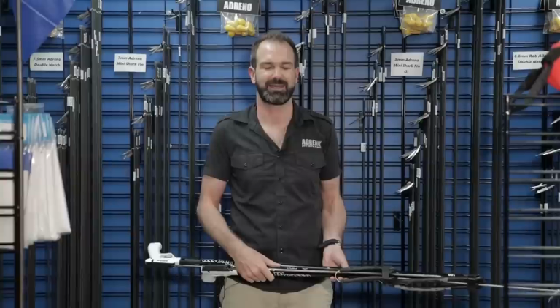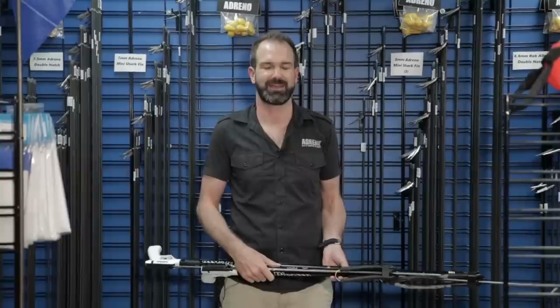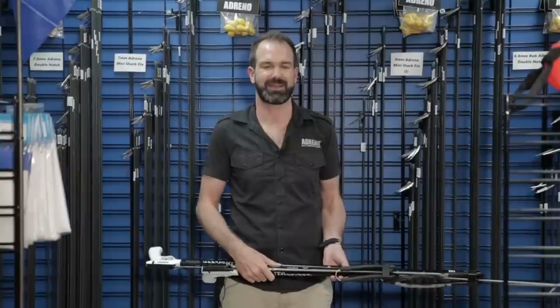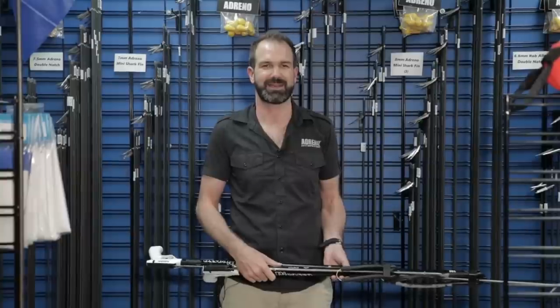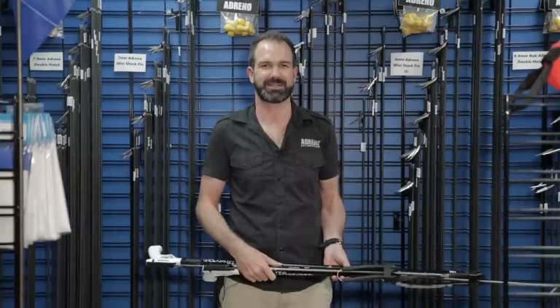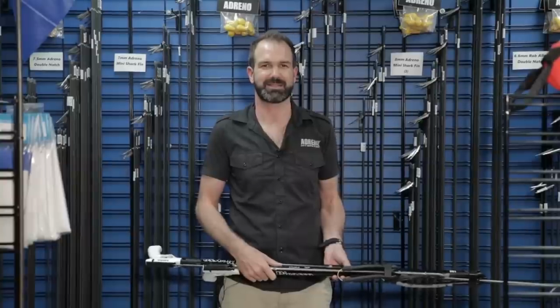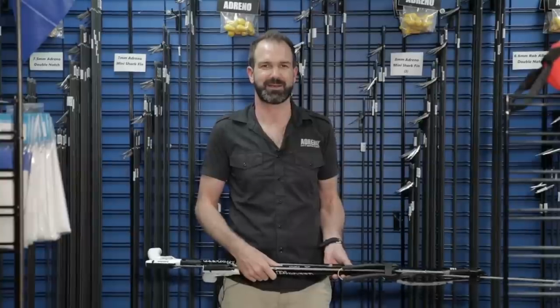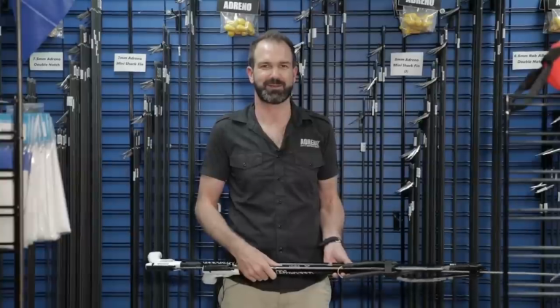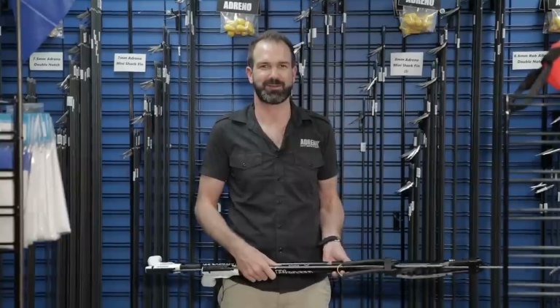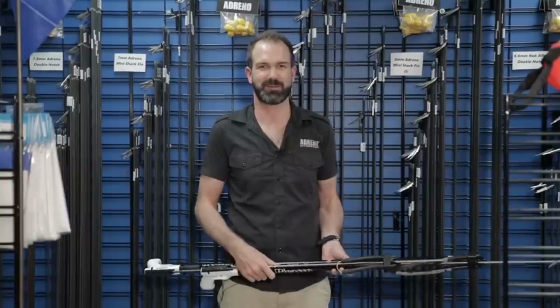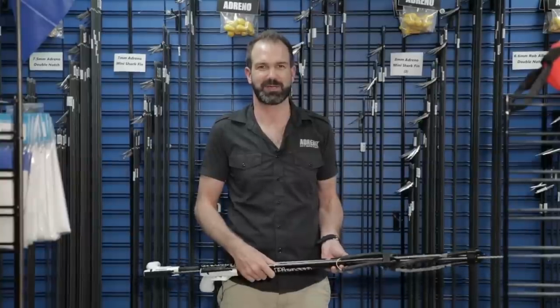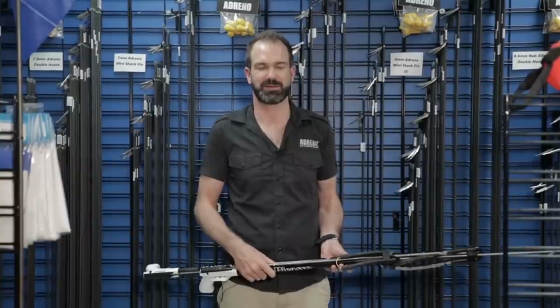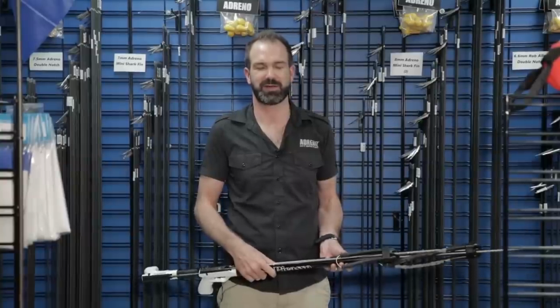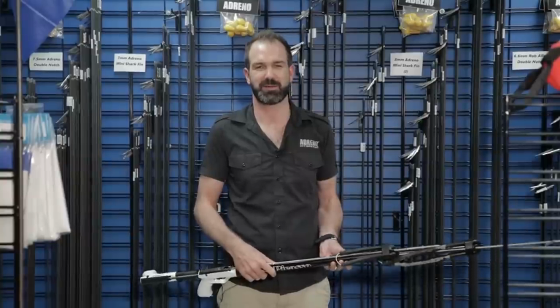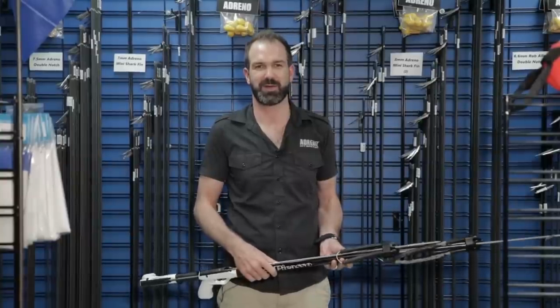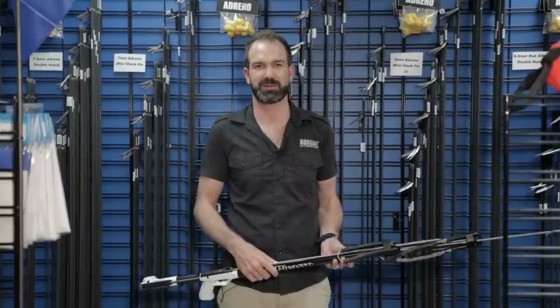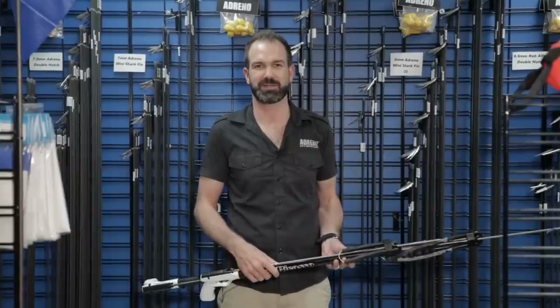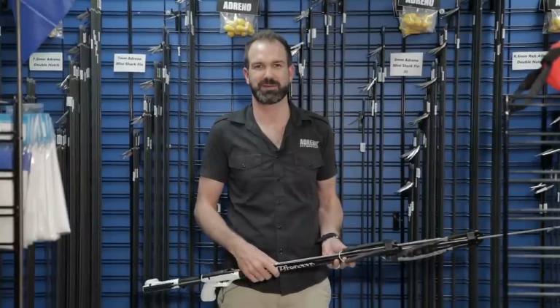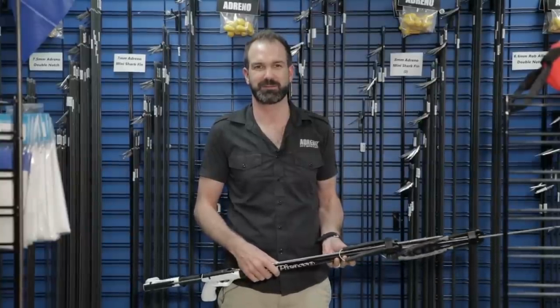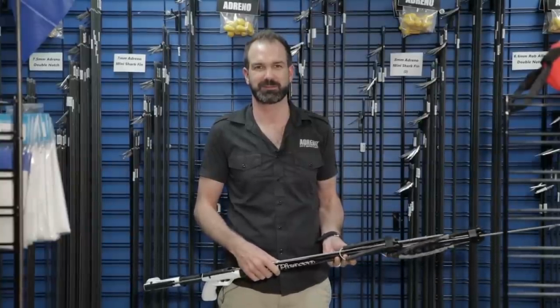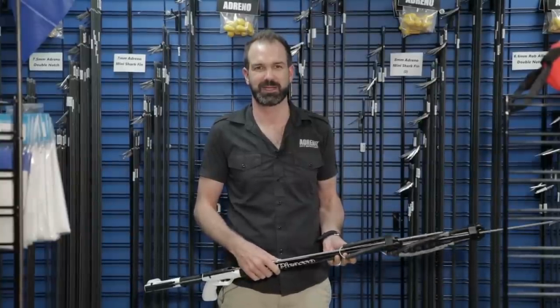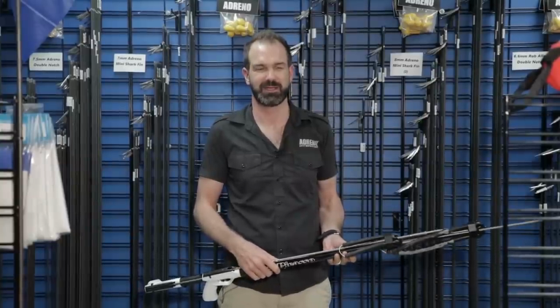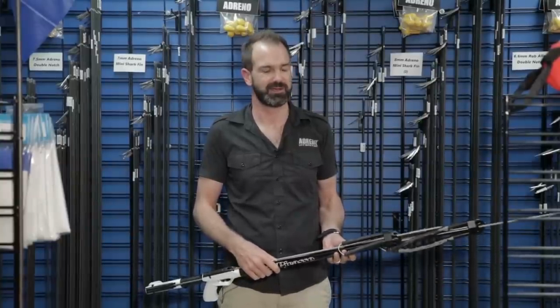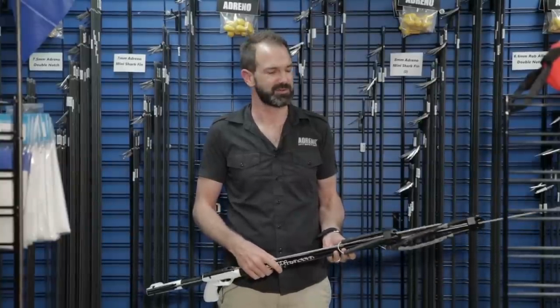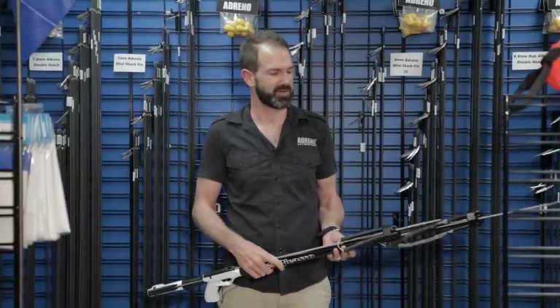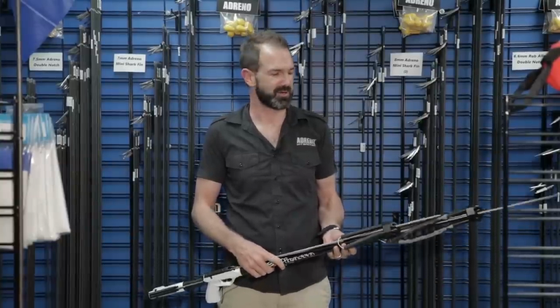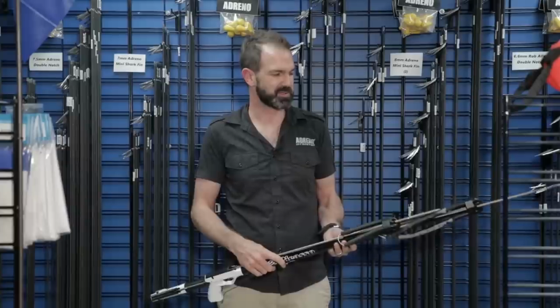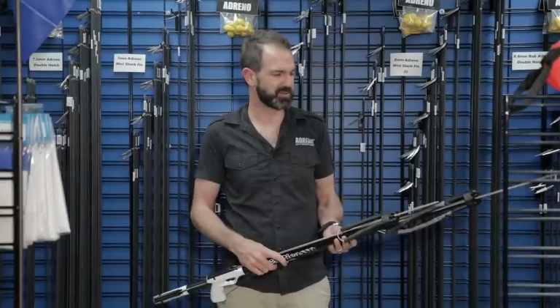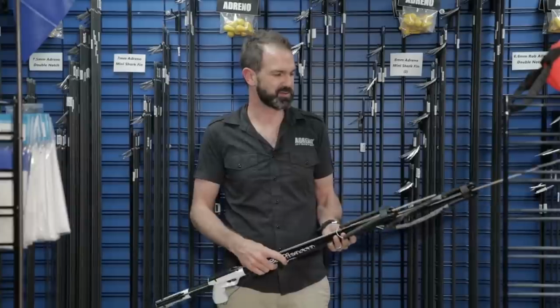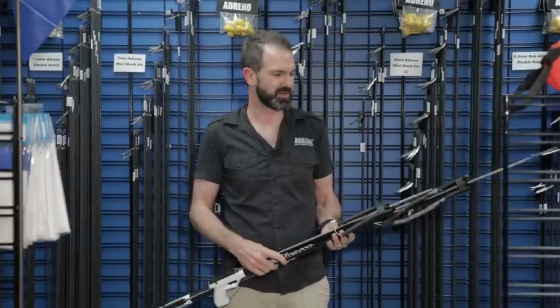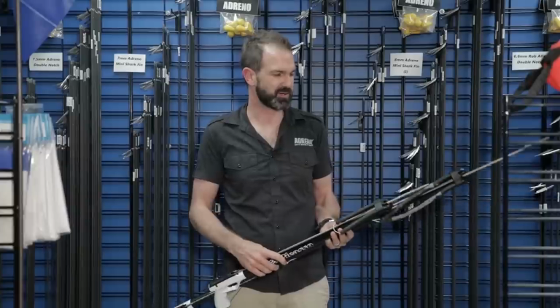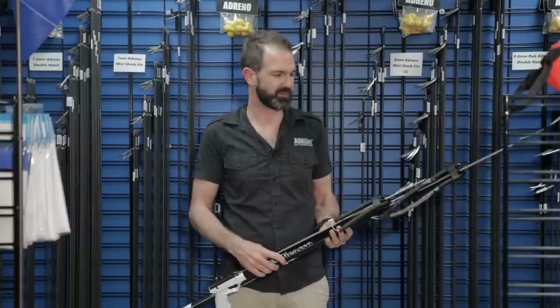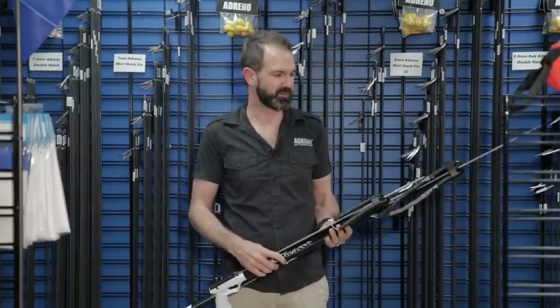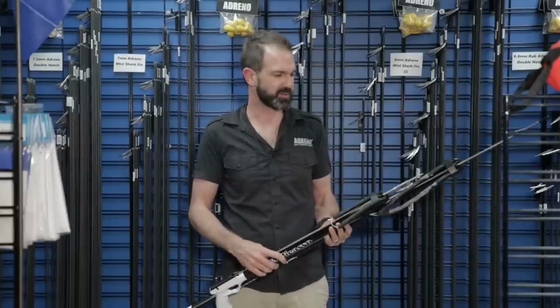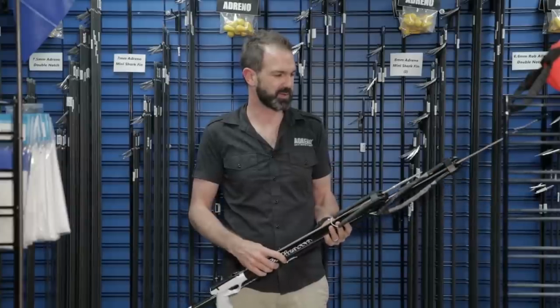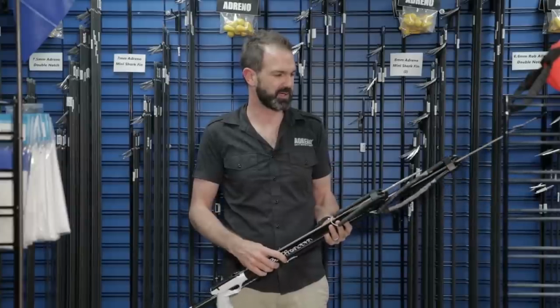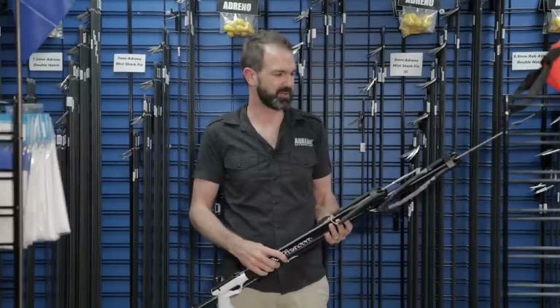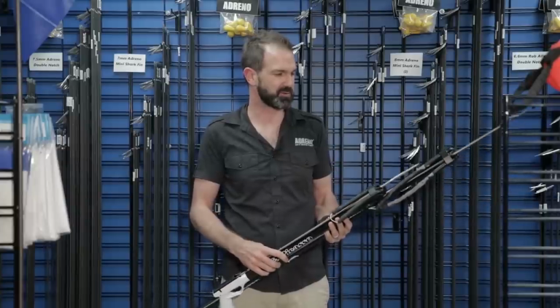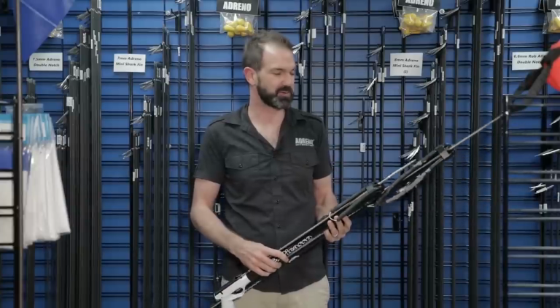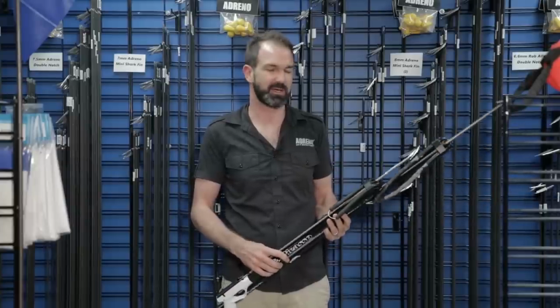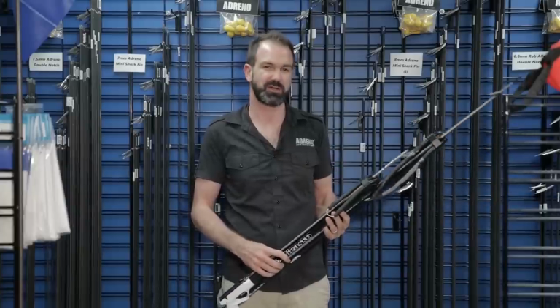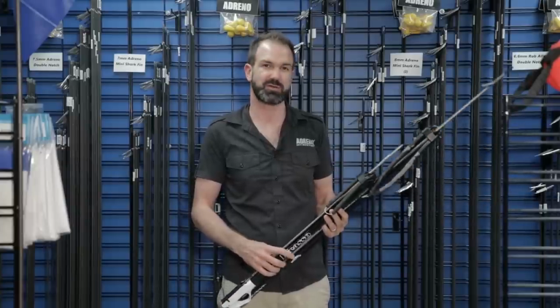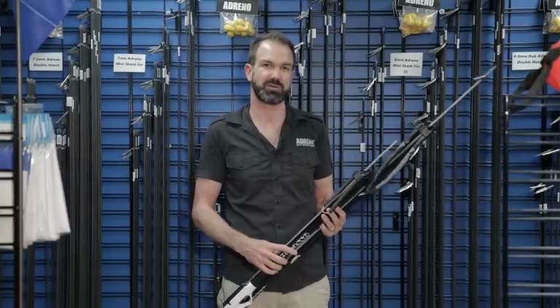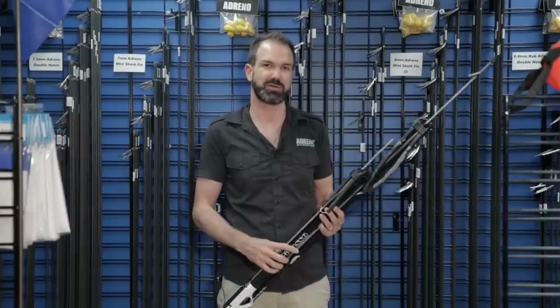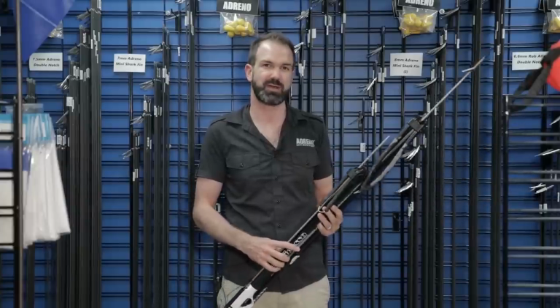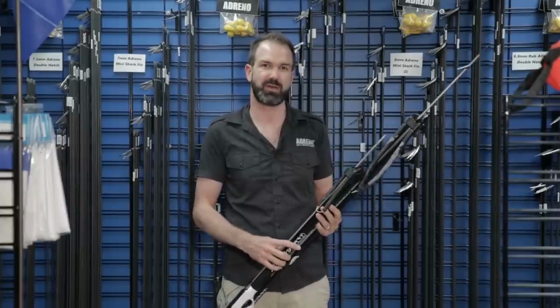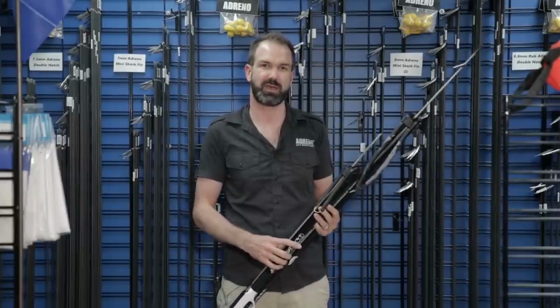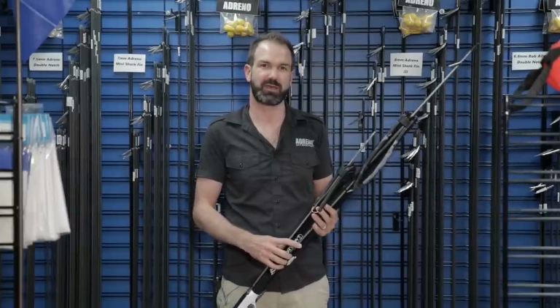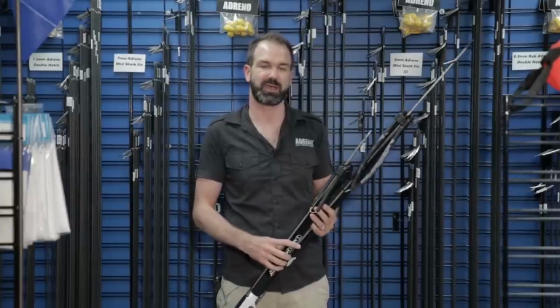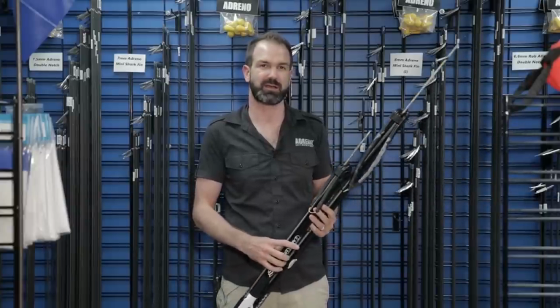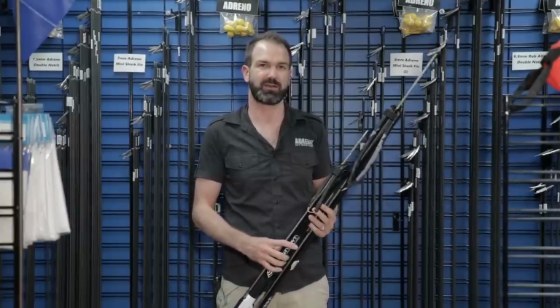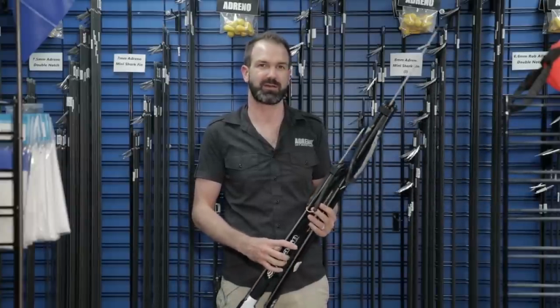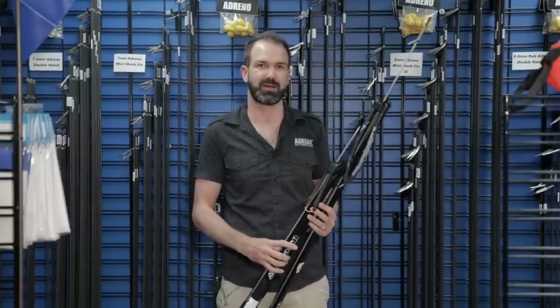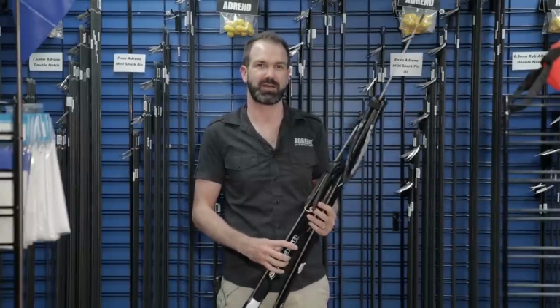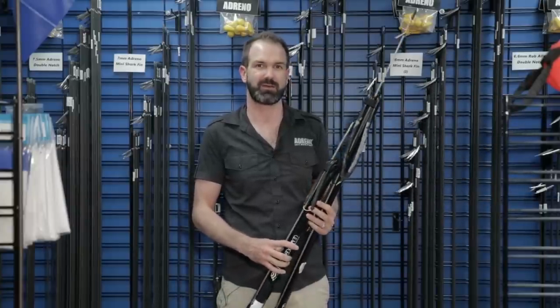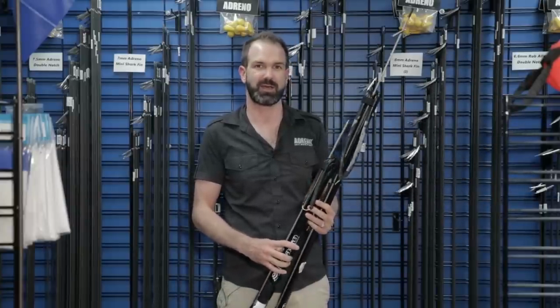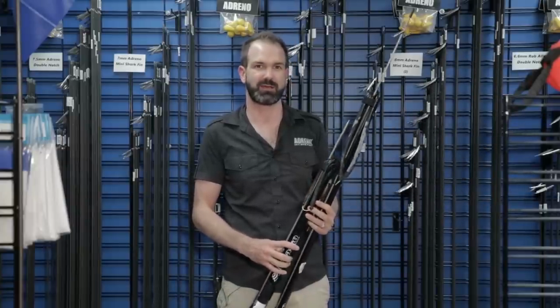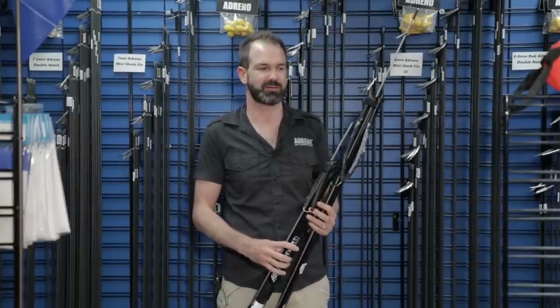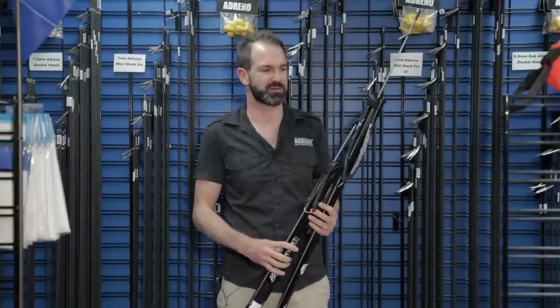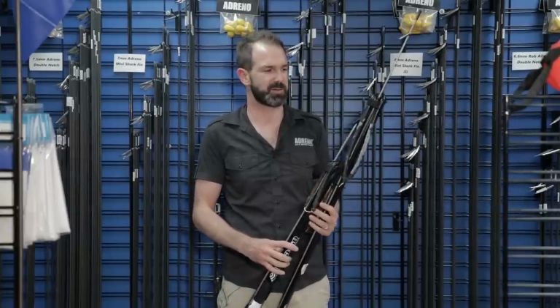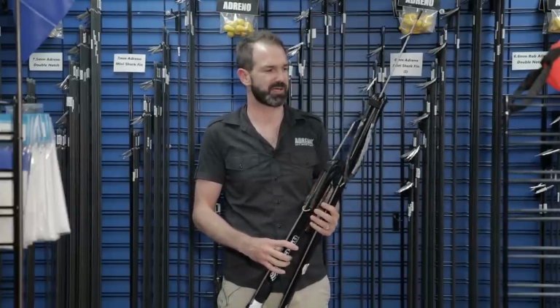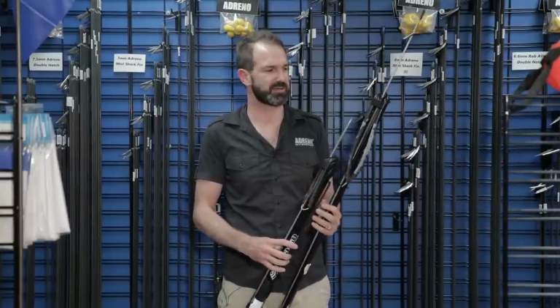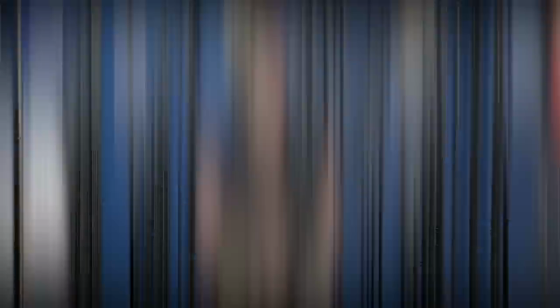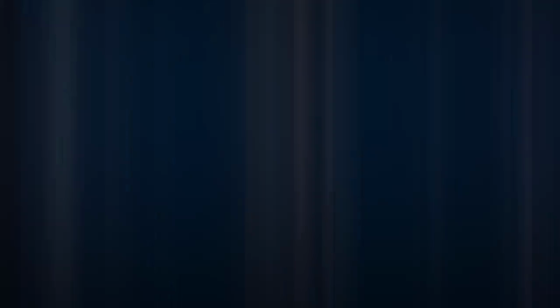Hey guys, it's Eckhart from the Adreno Melbourne store. Today I'm just going to show you the difference quickly between a short overhang and a longer overhang on your spearguns.